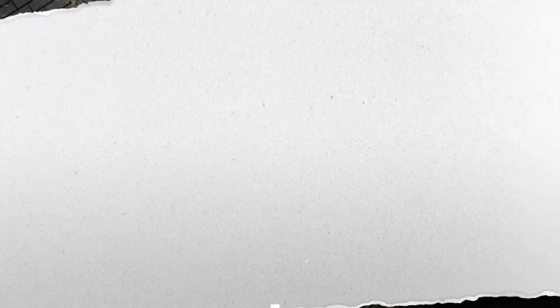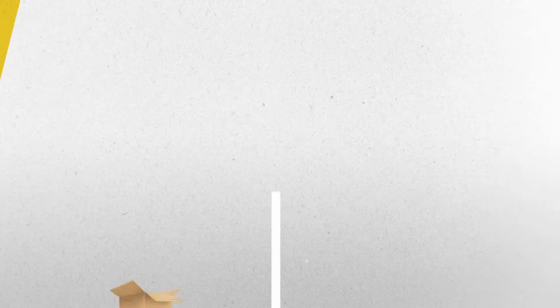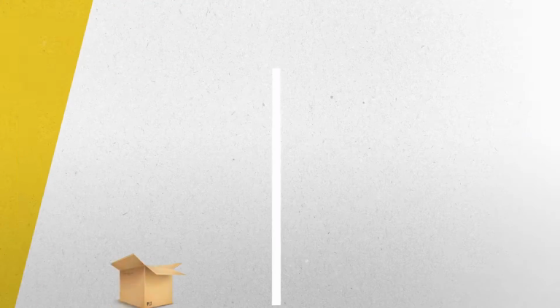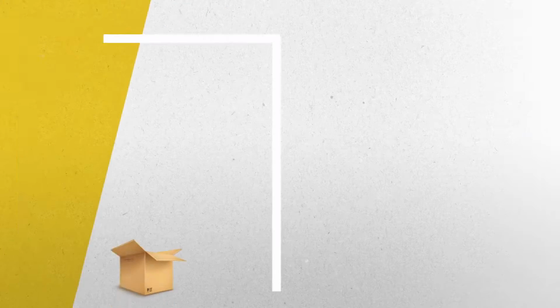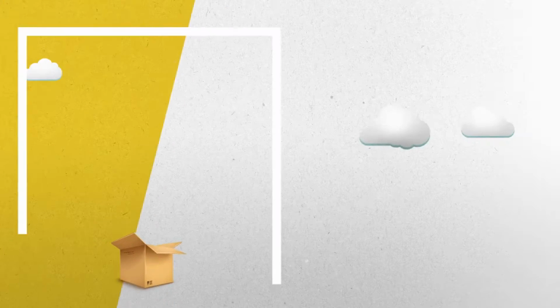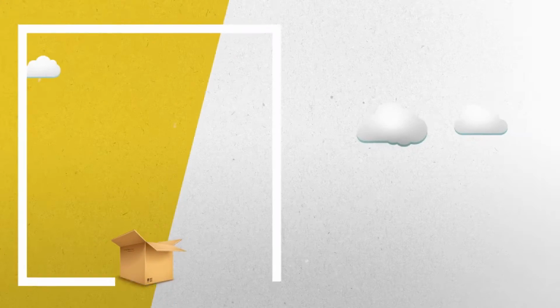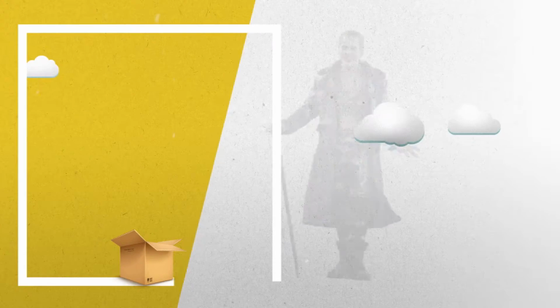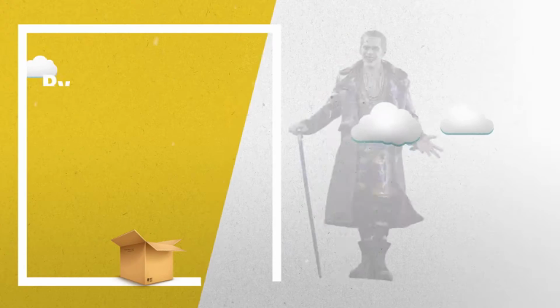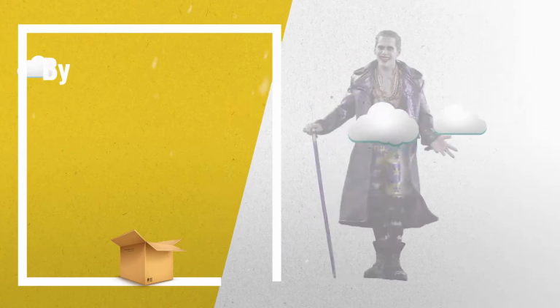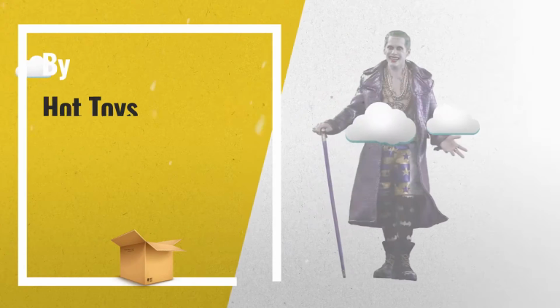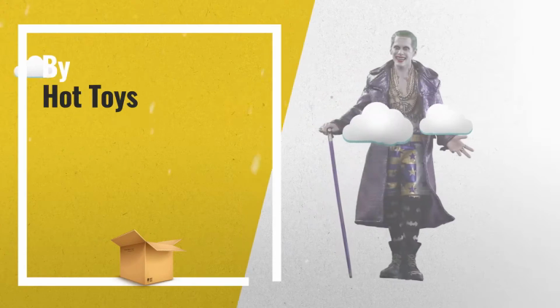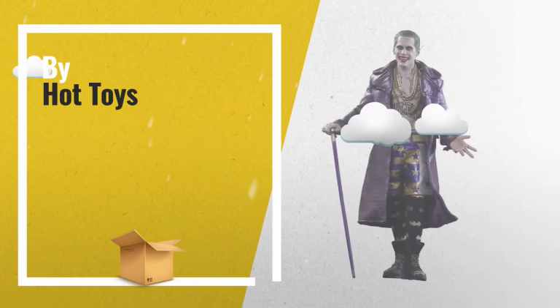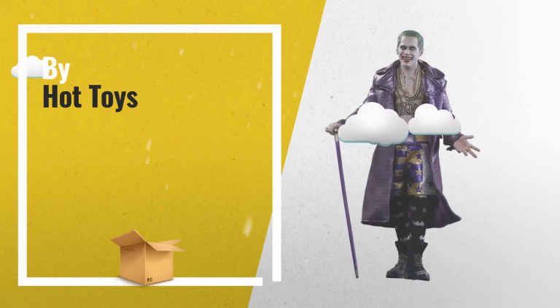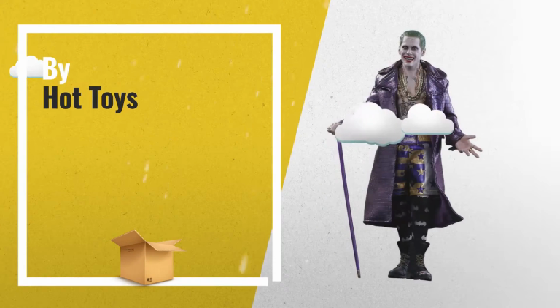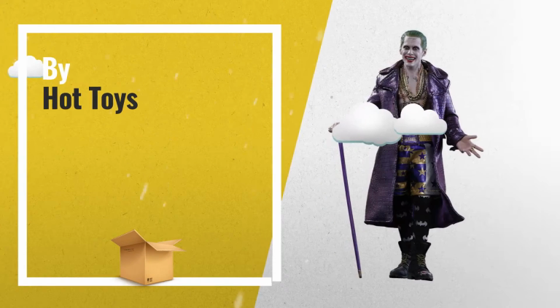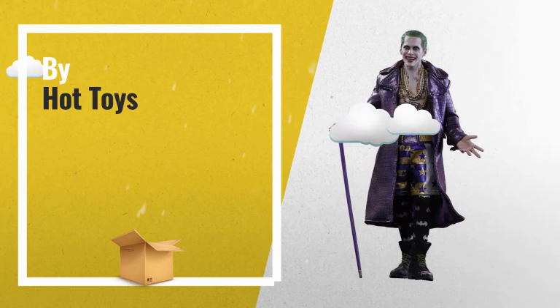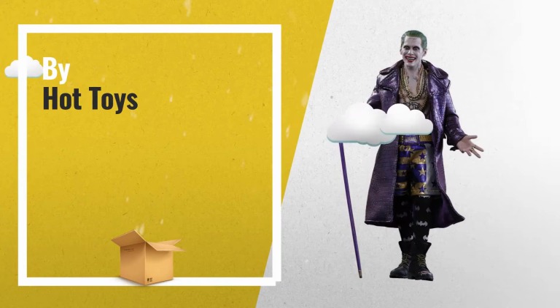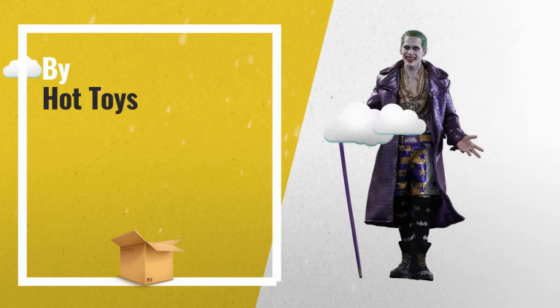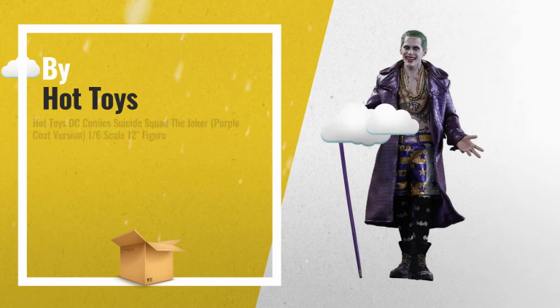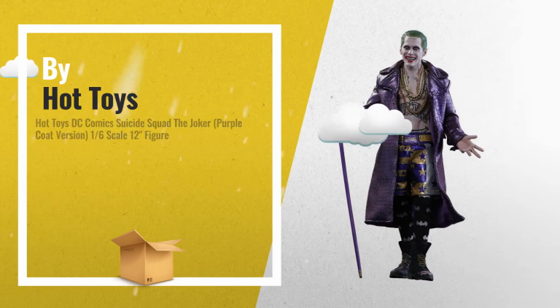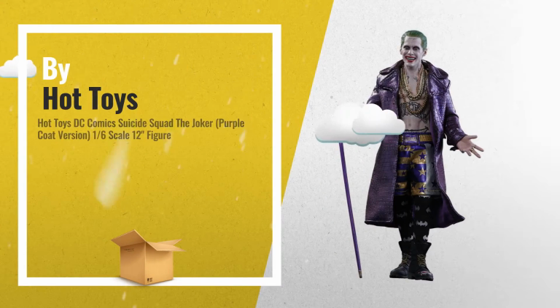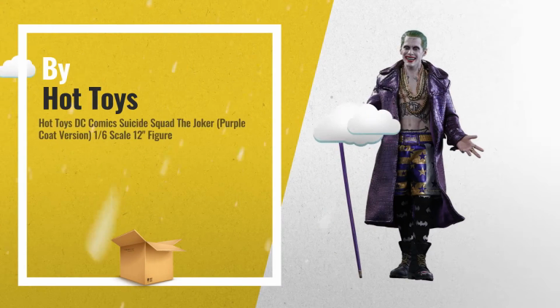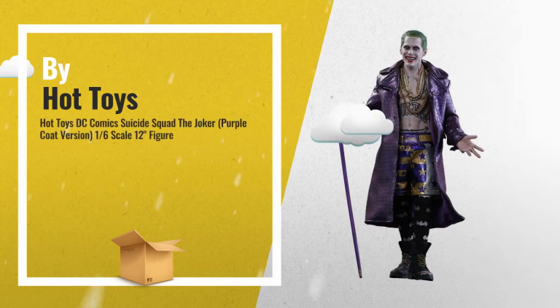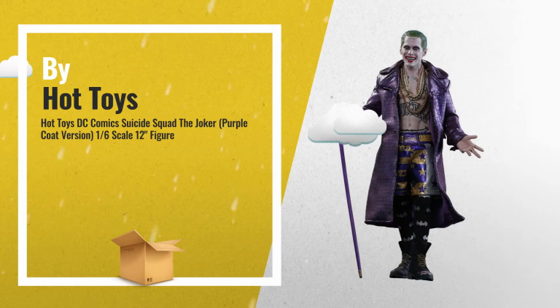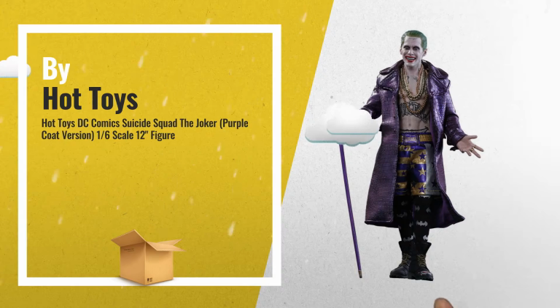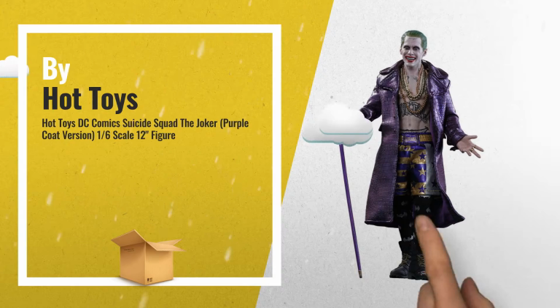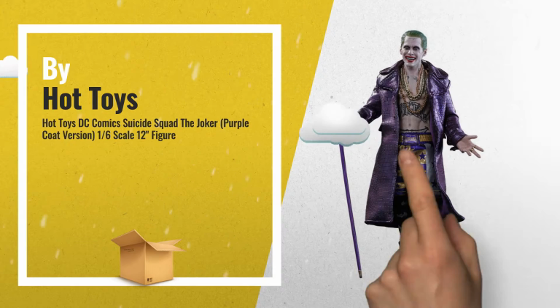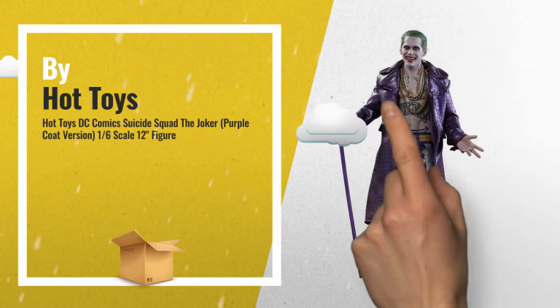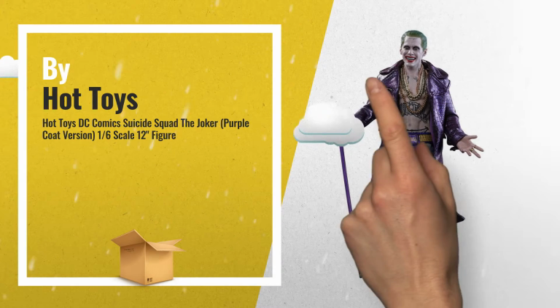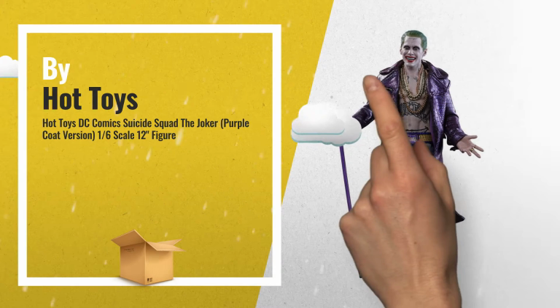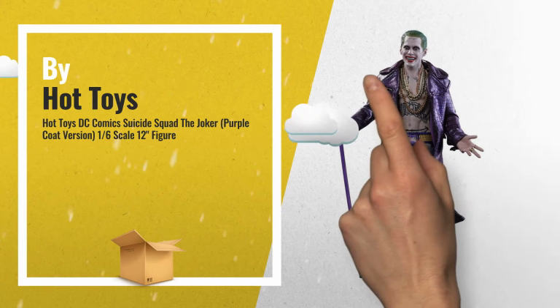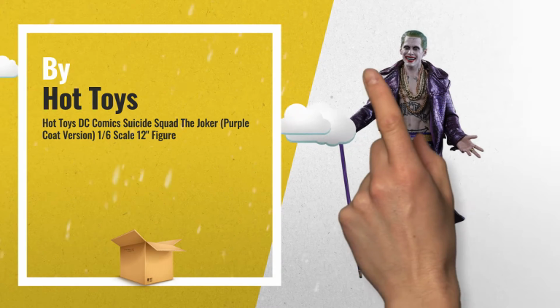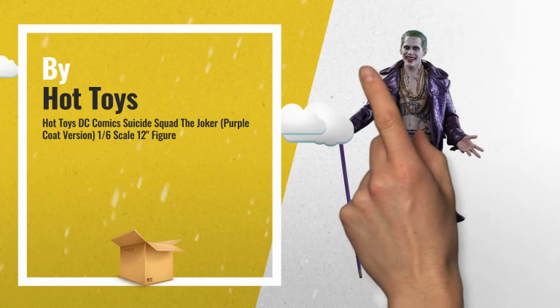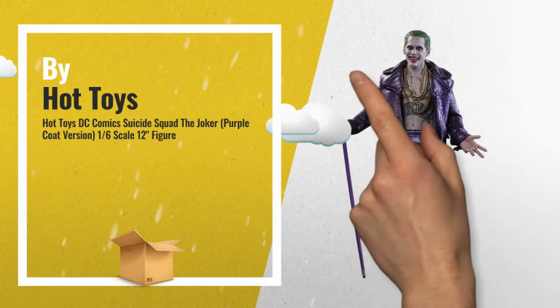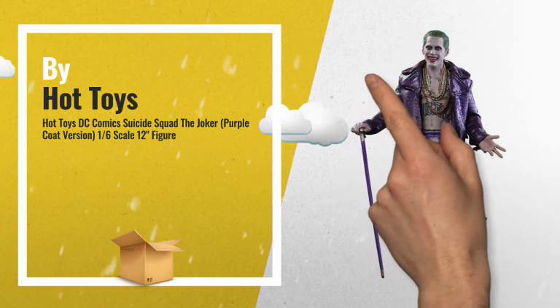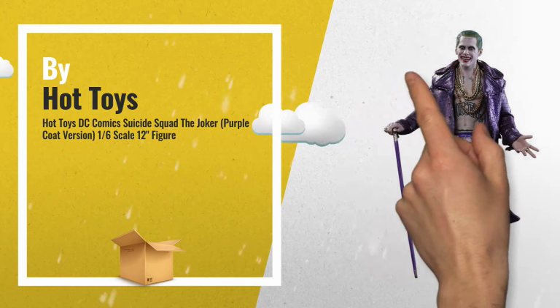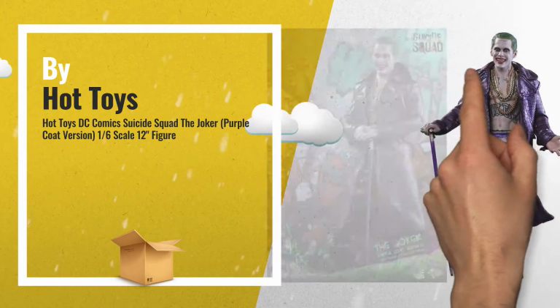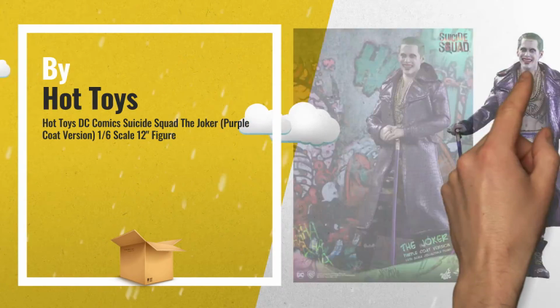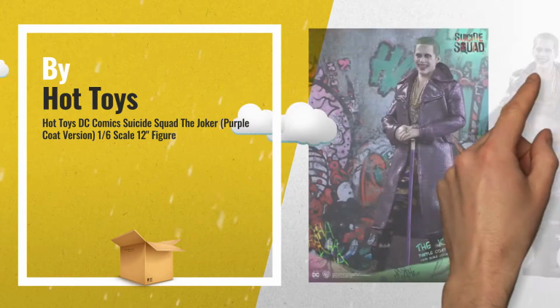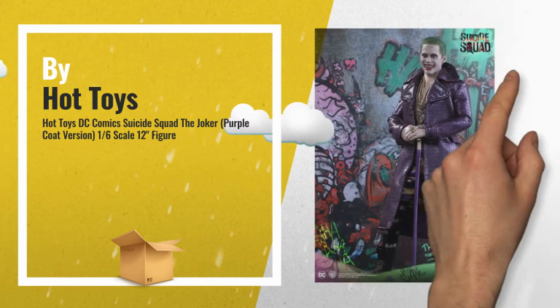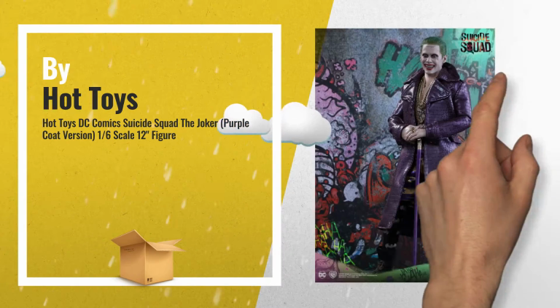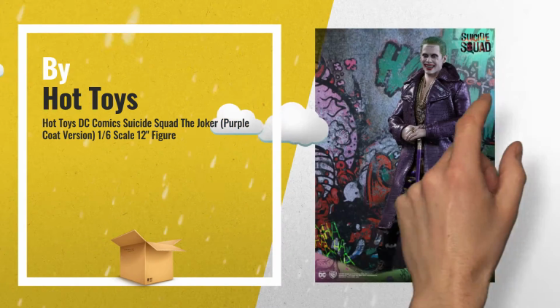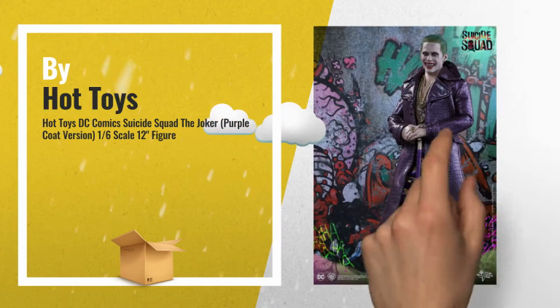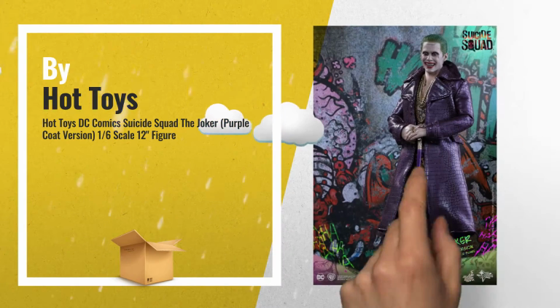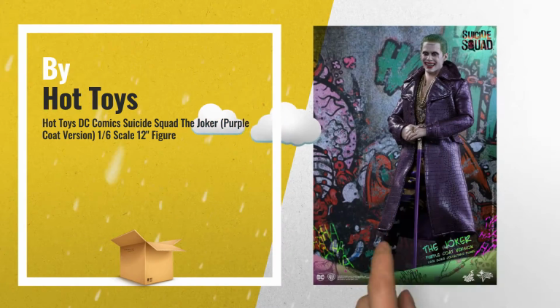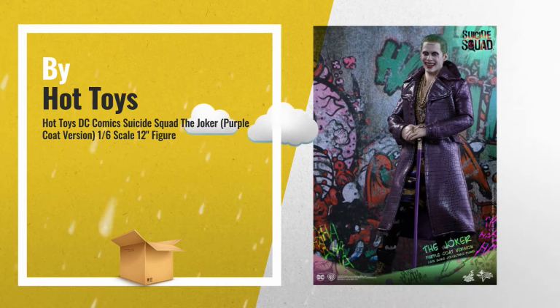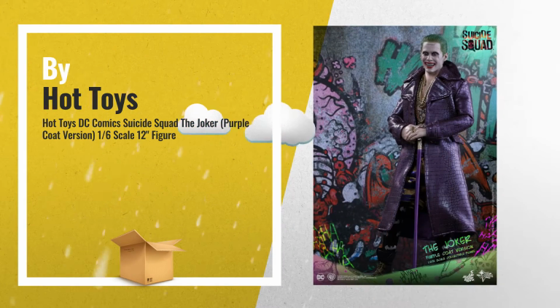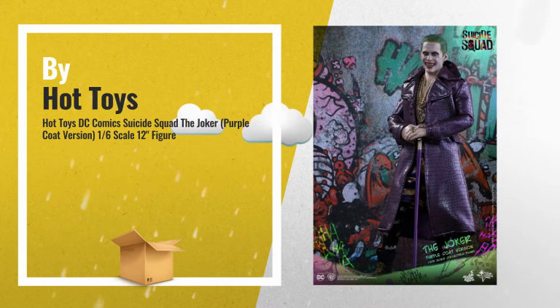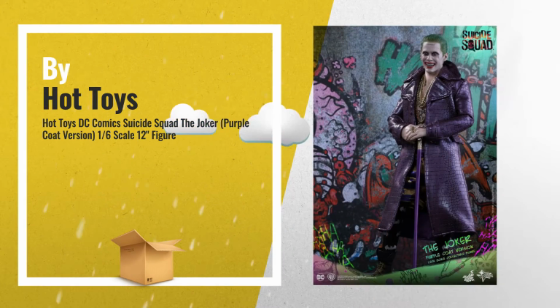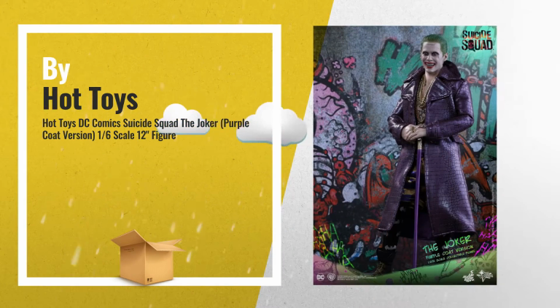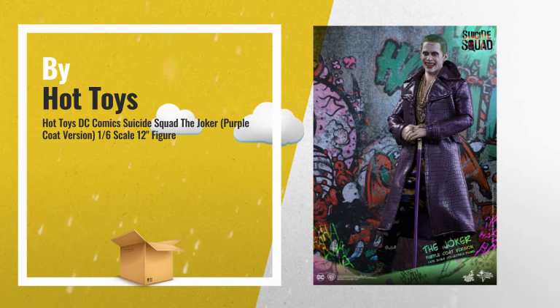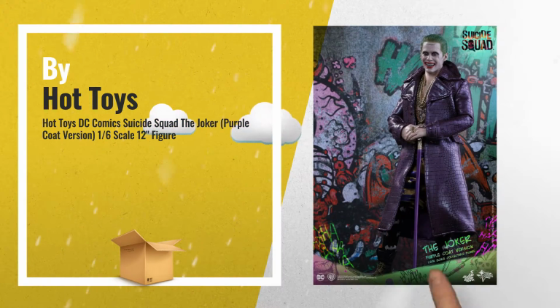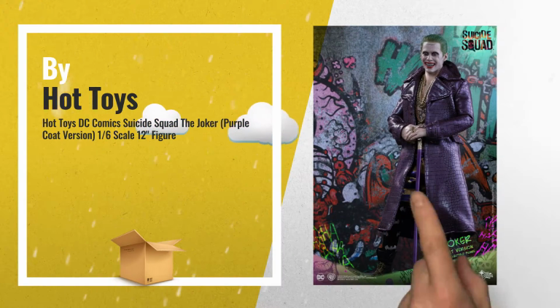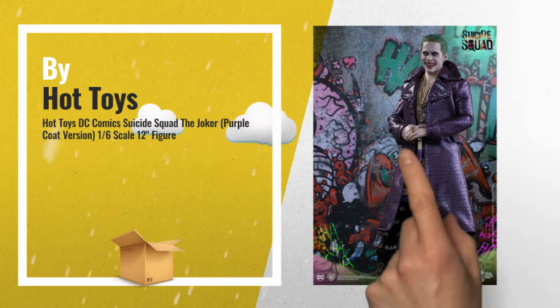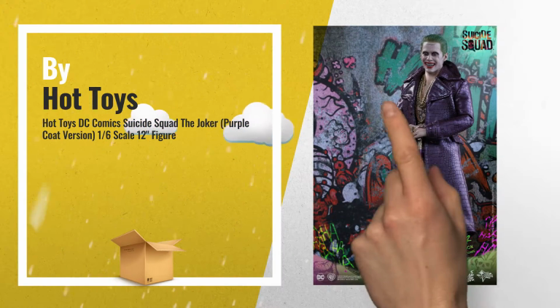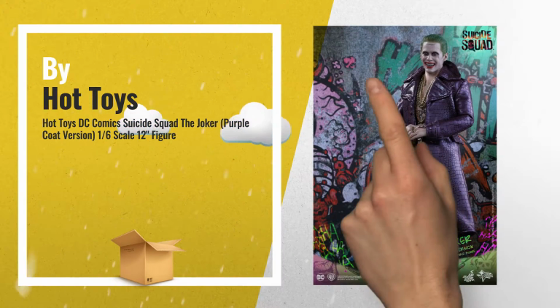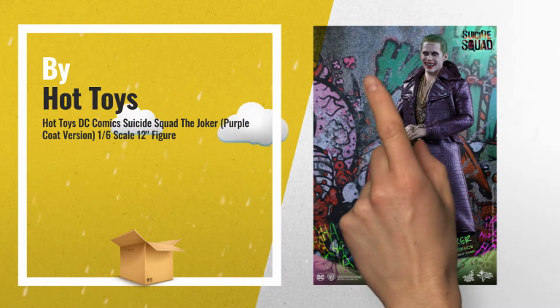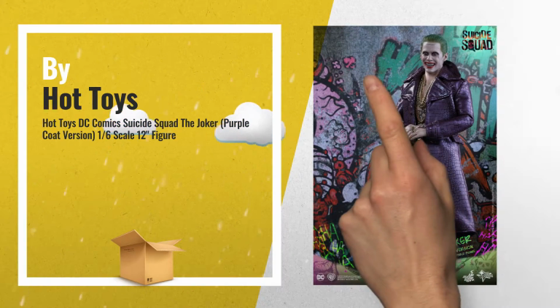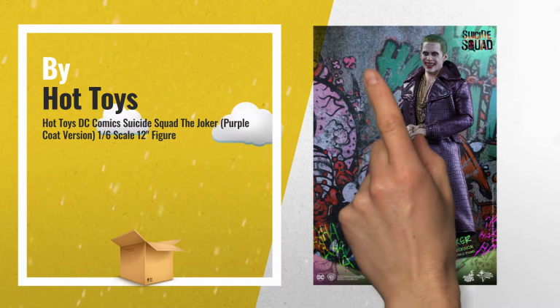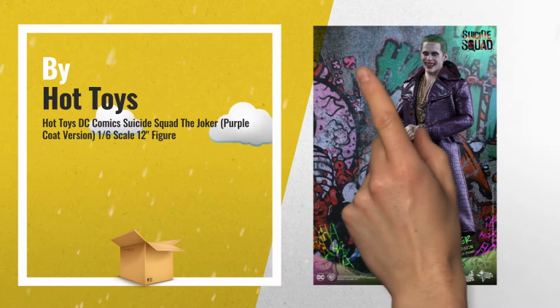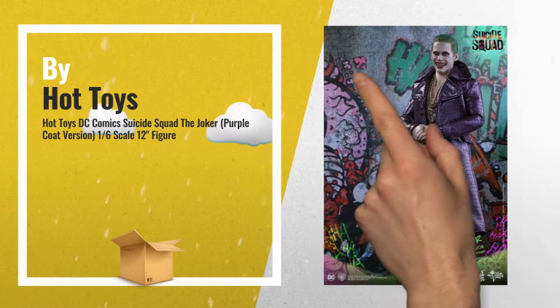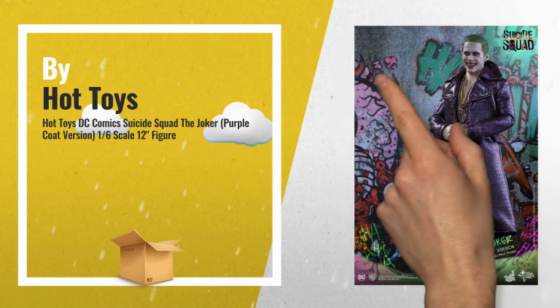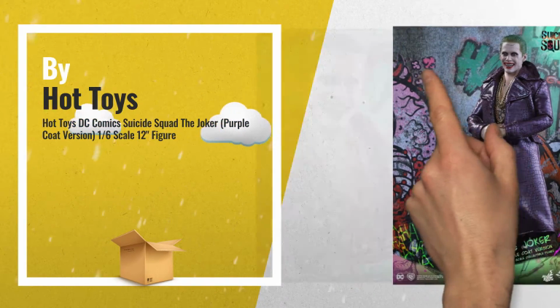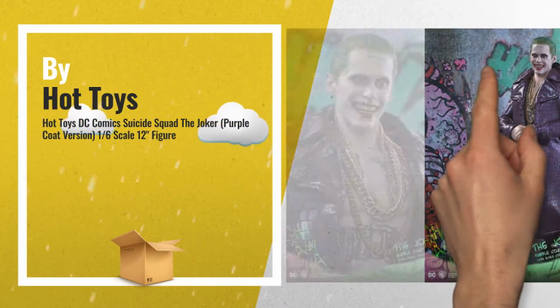Number 1: DC Comics Suicide Squad The Joker Purple Coat Version, sixth scale figure by Hot Toys.